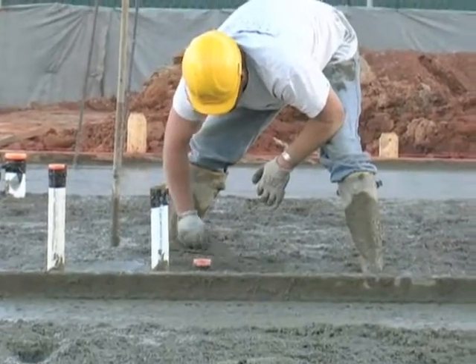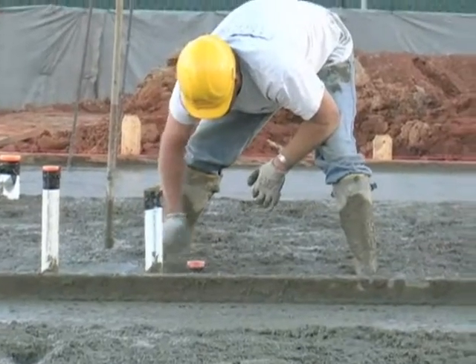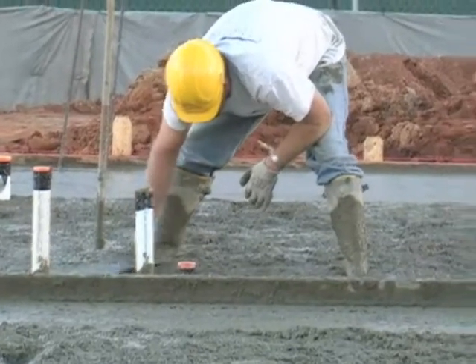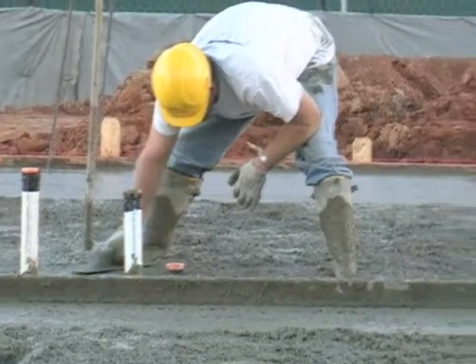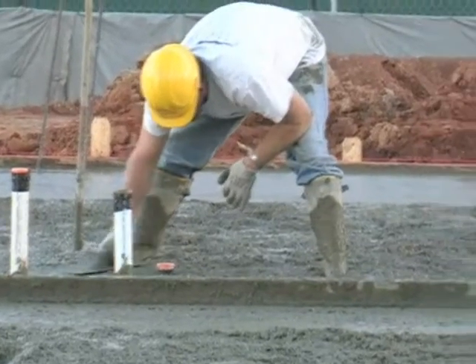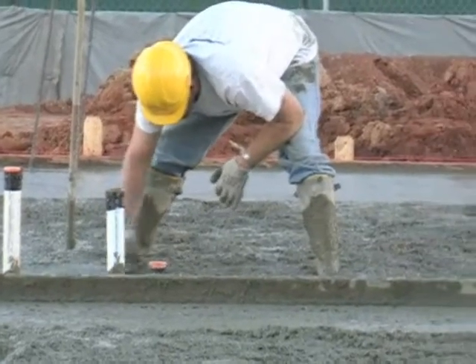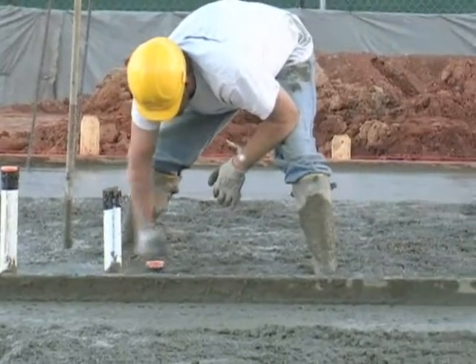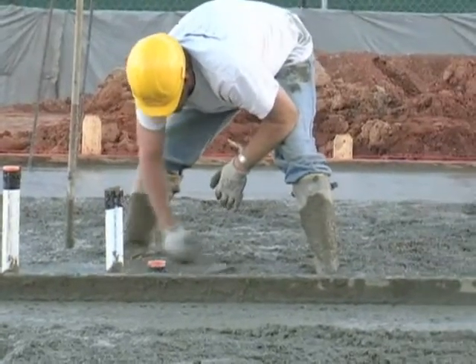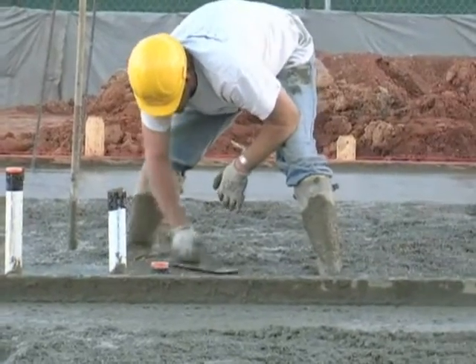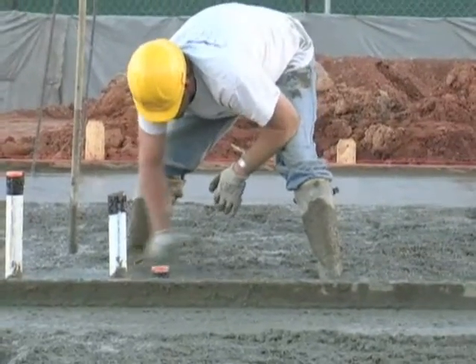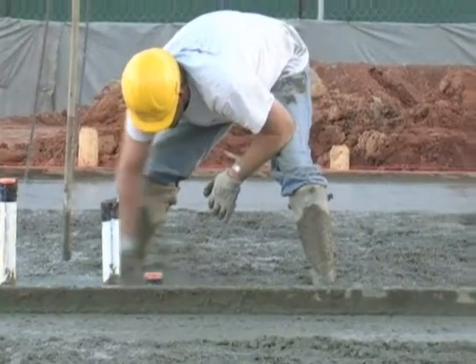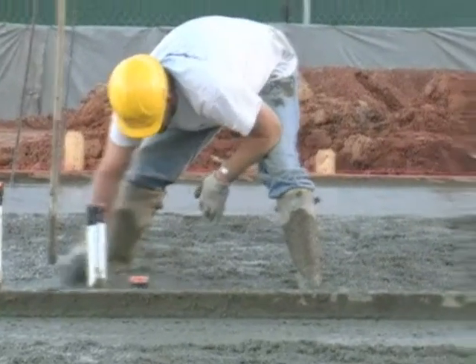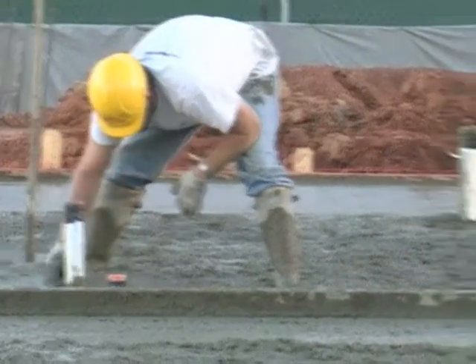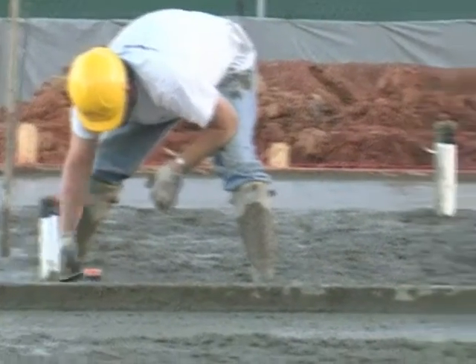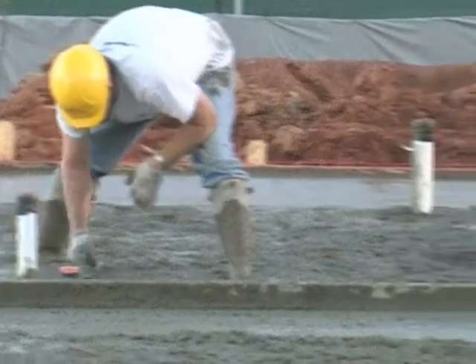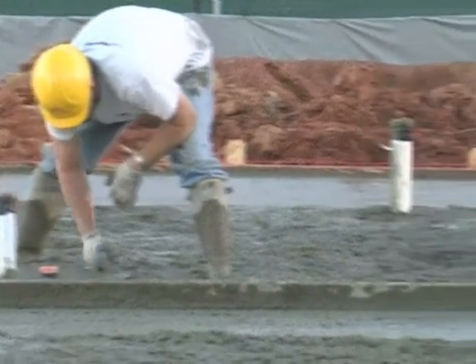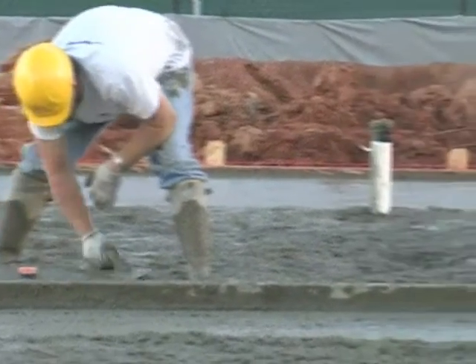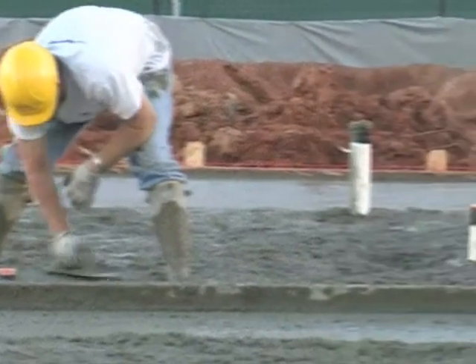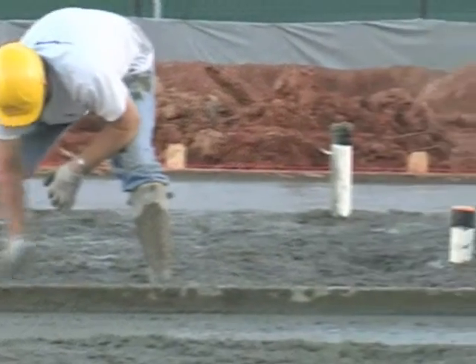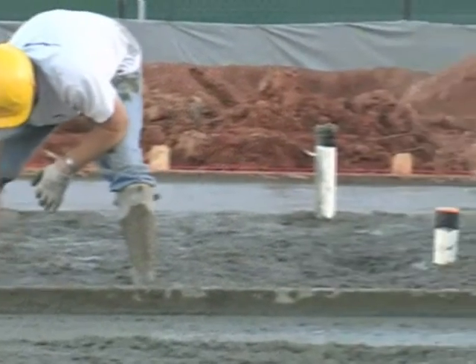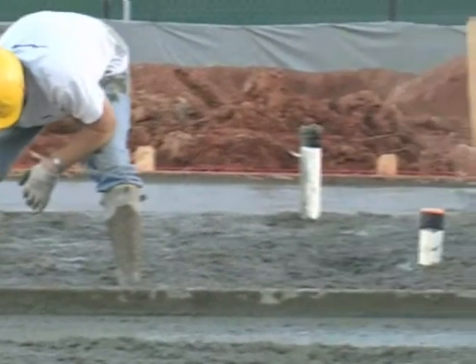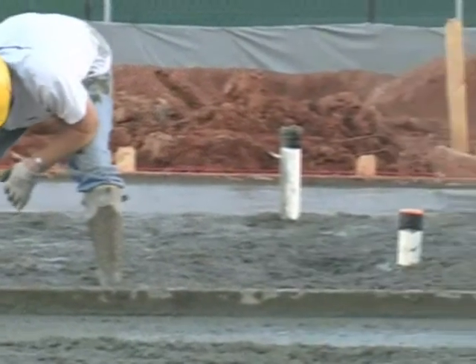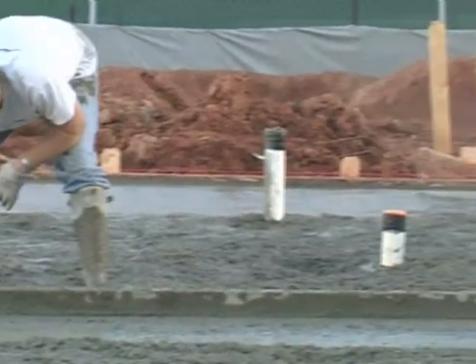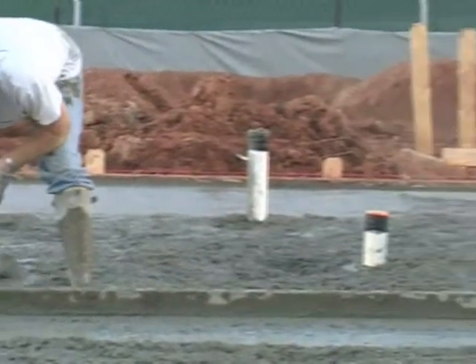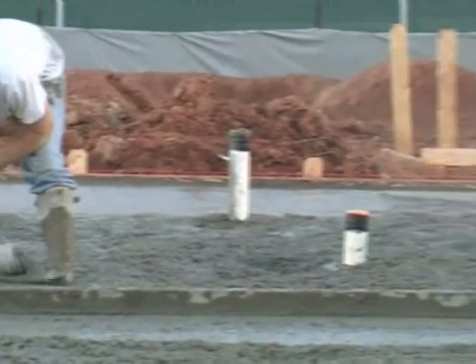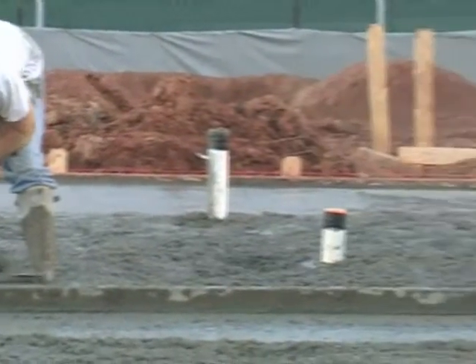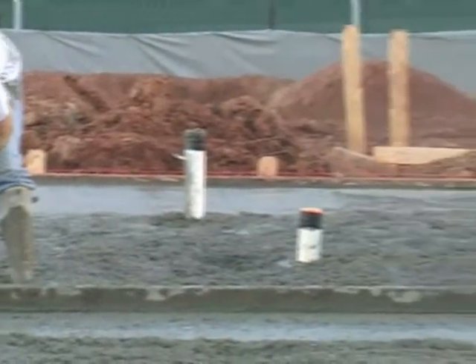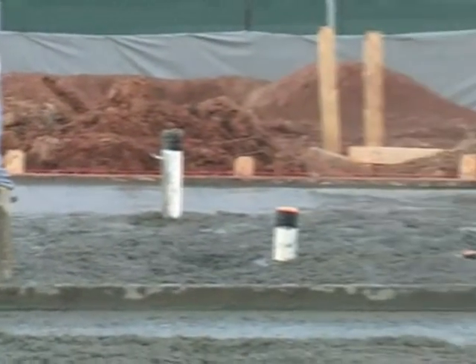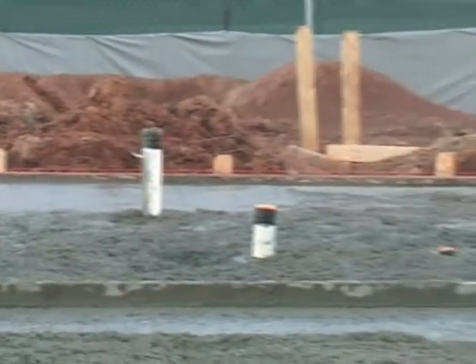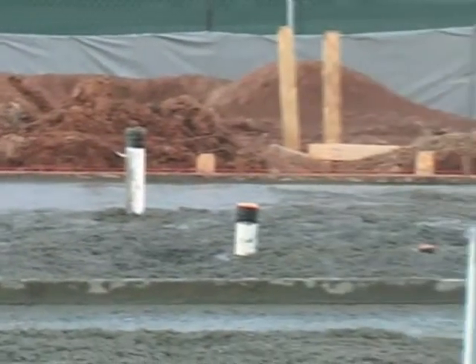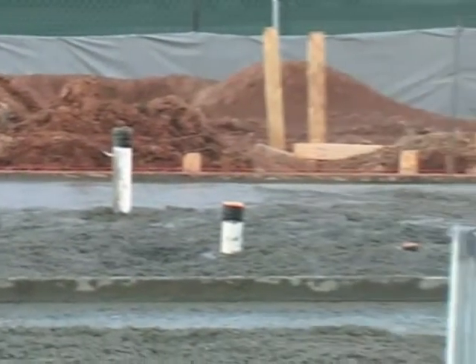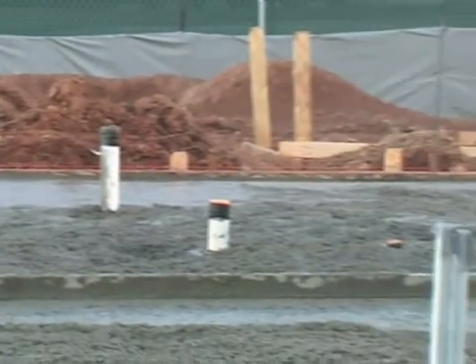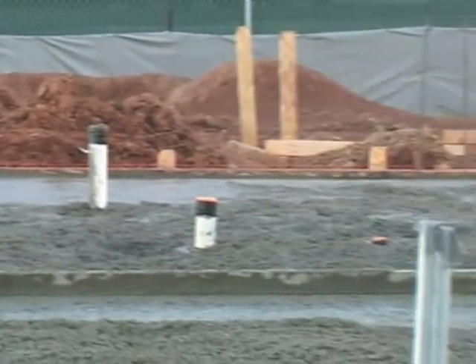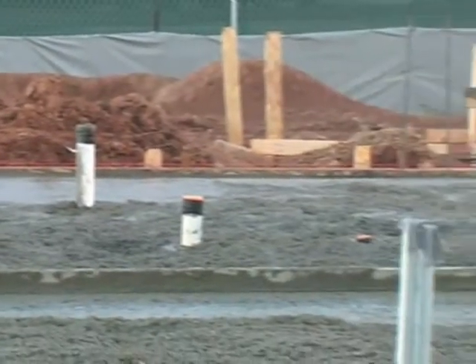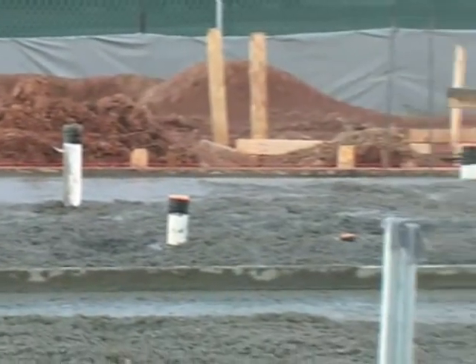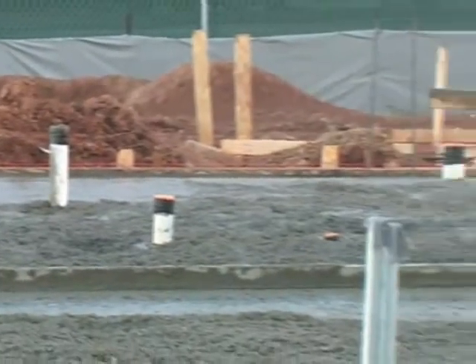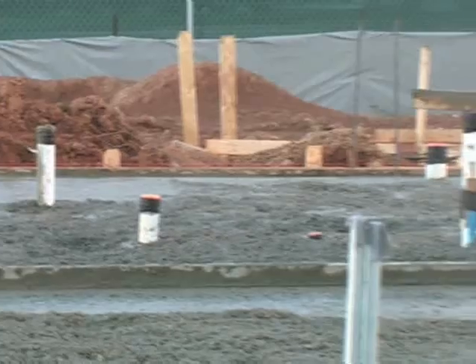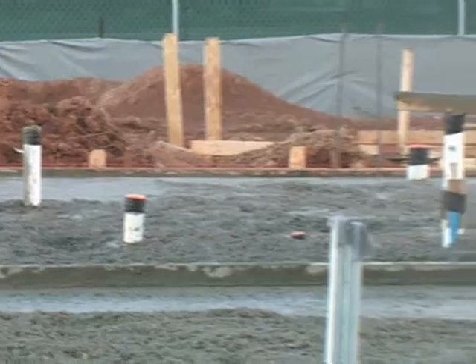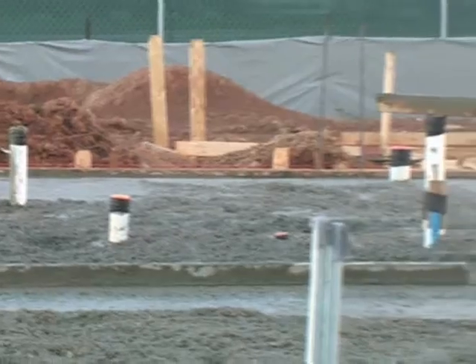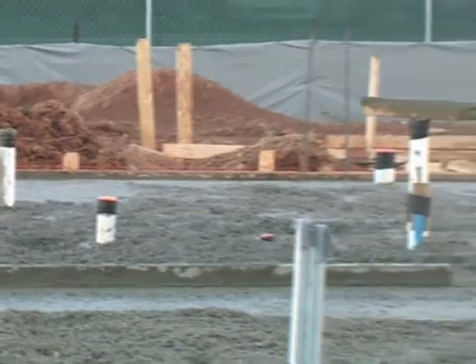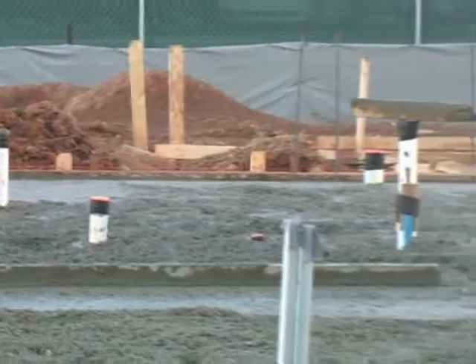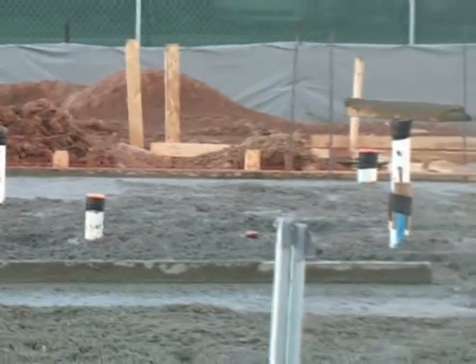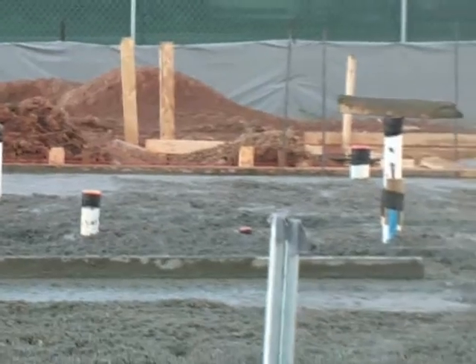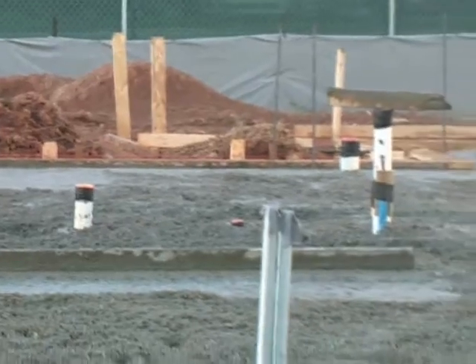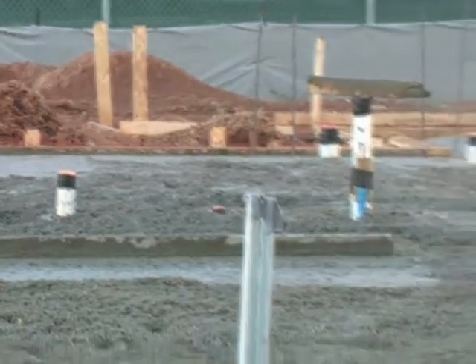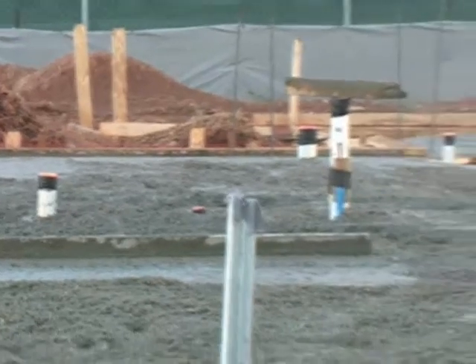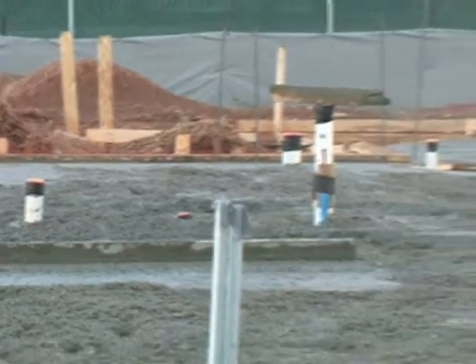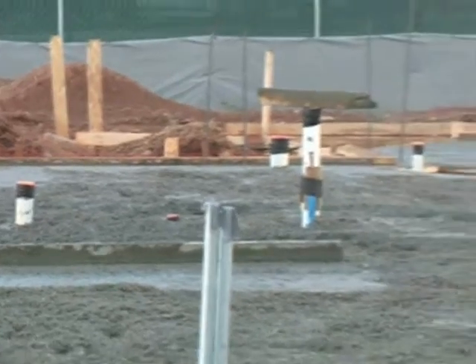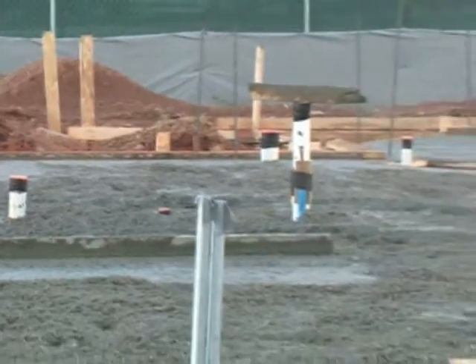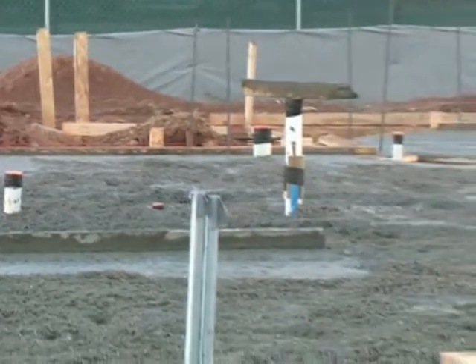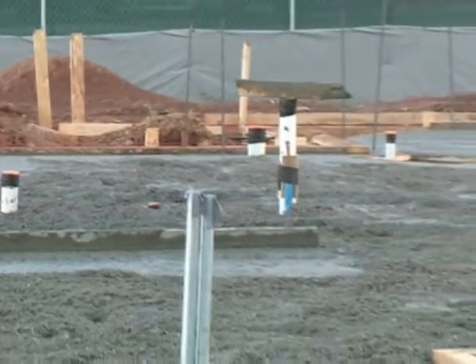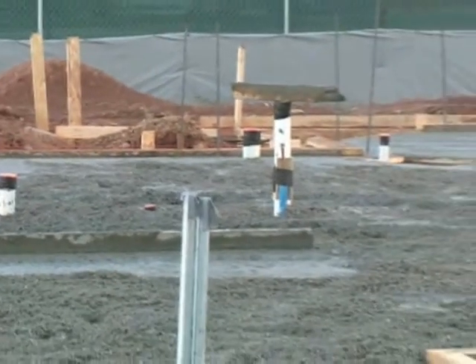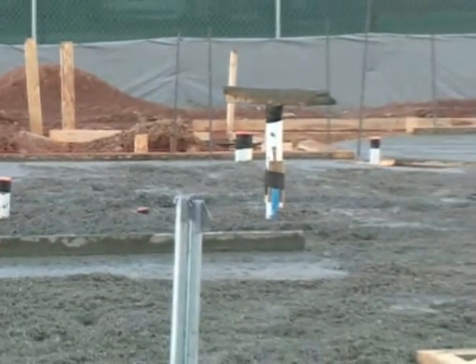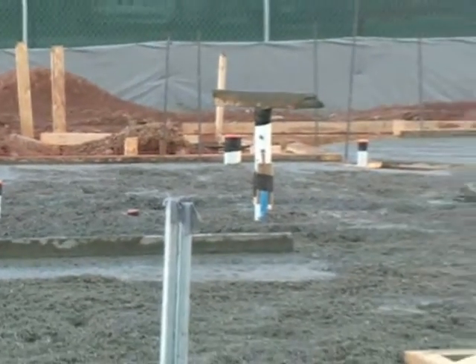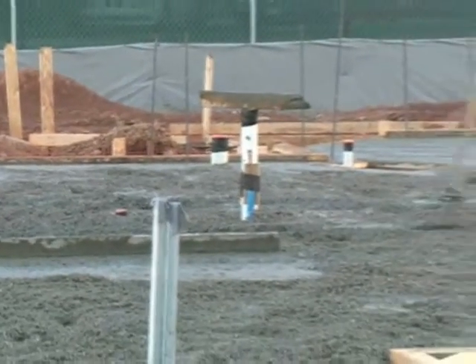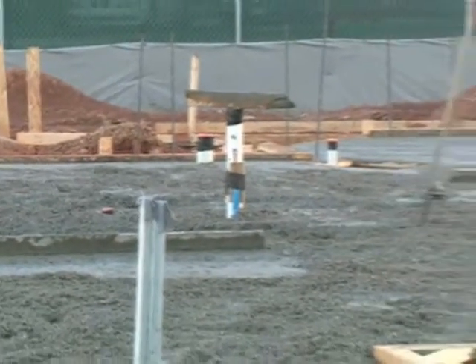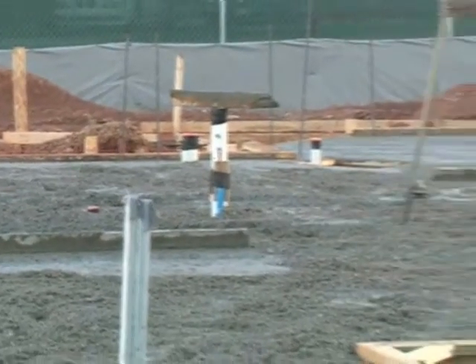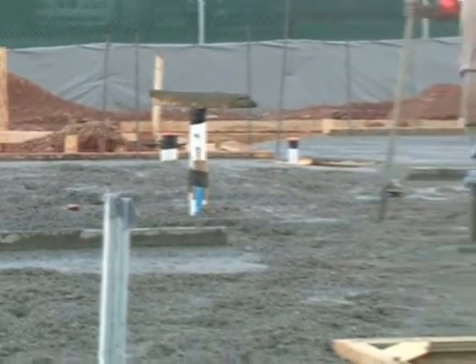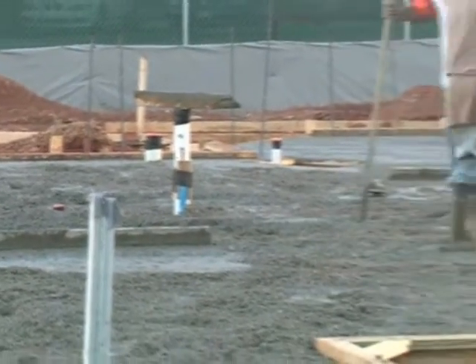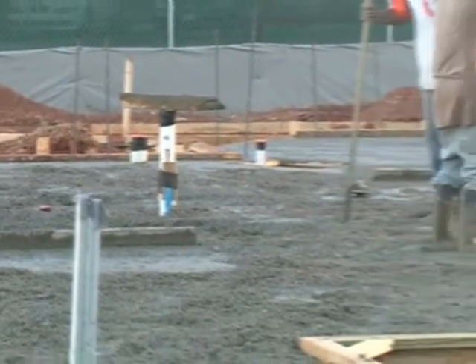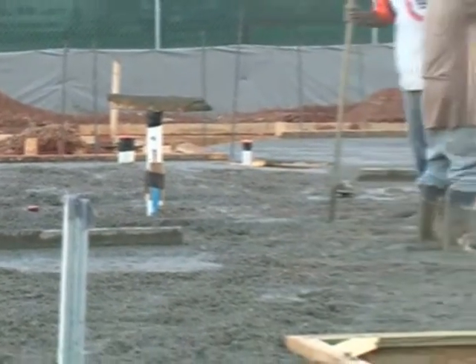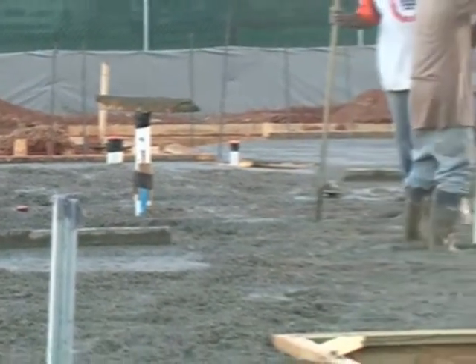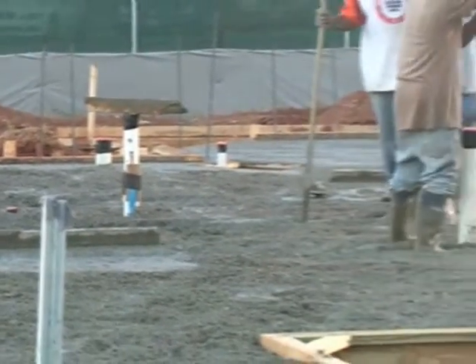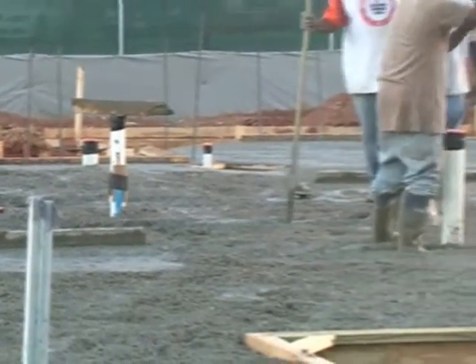Here my boy Dallas Jeffries uses a trowel to finish the concrete around the plumbing and utilities.